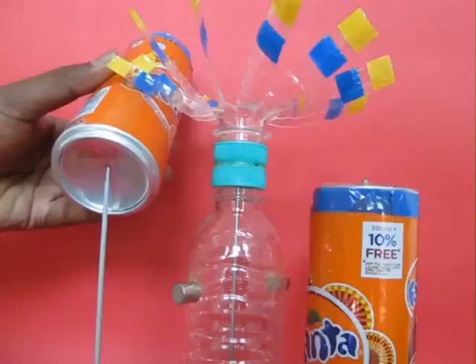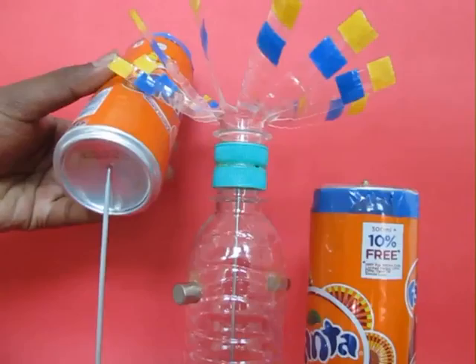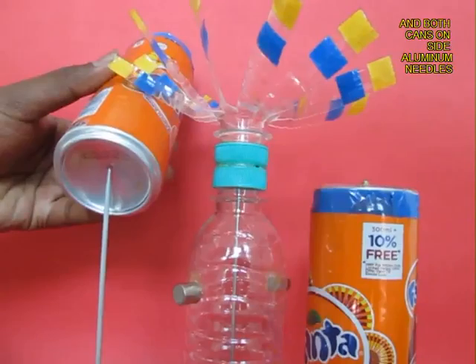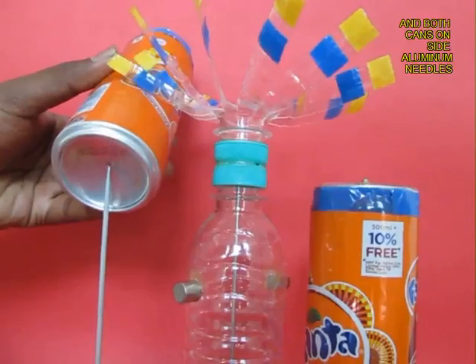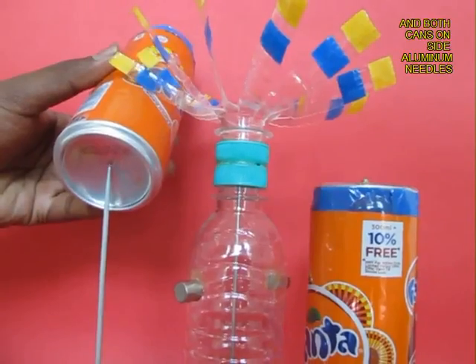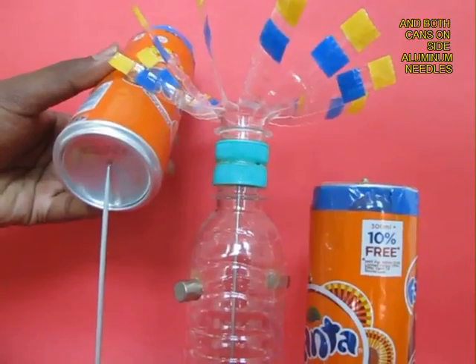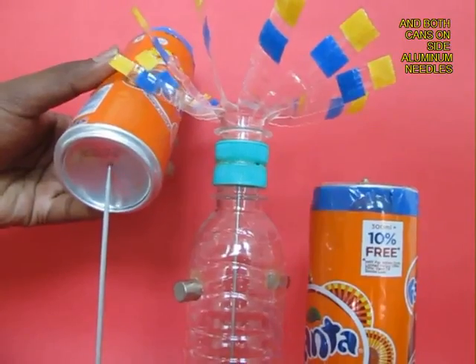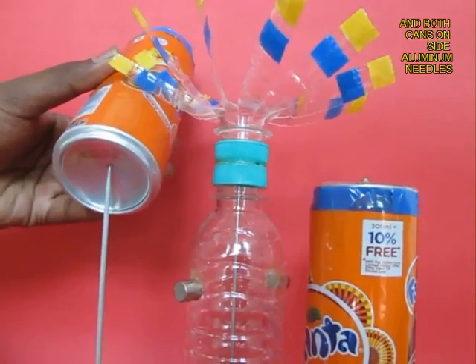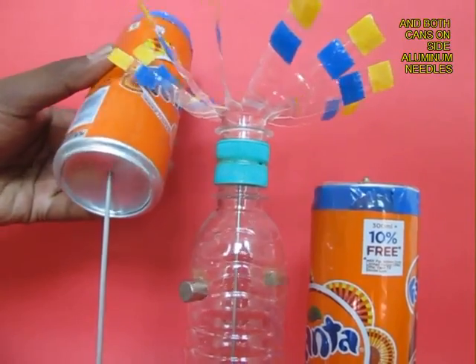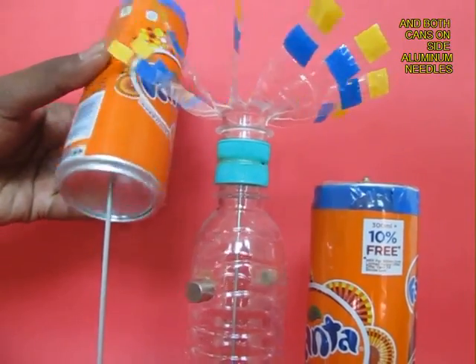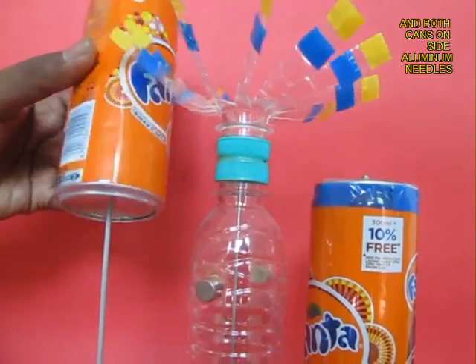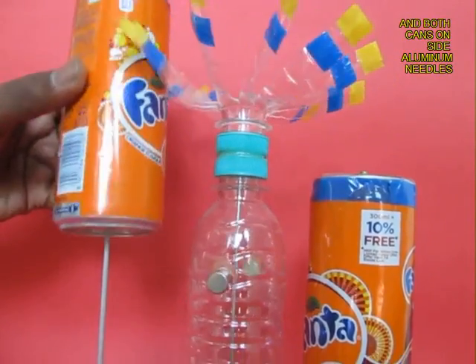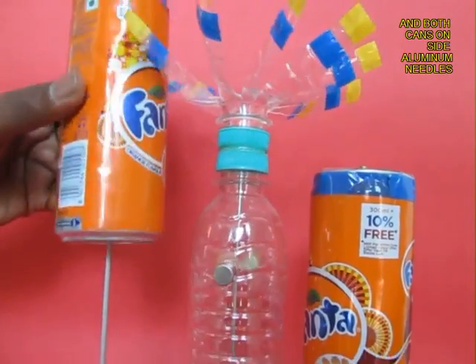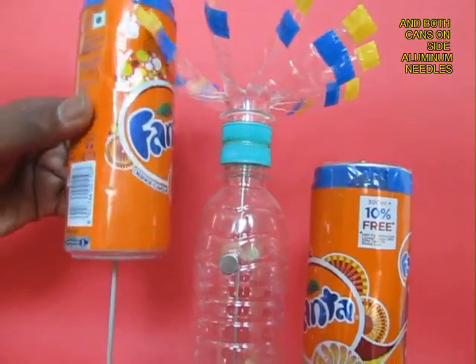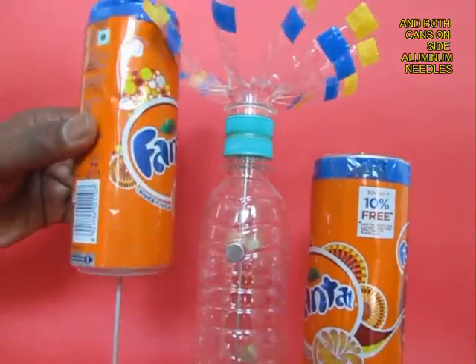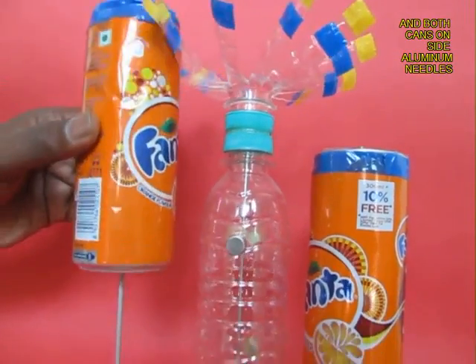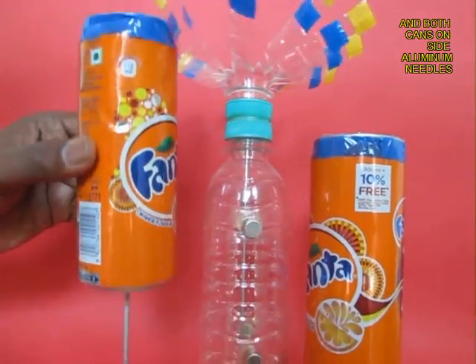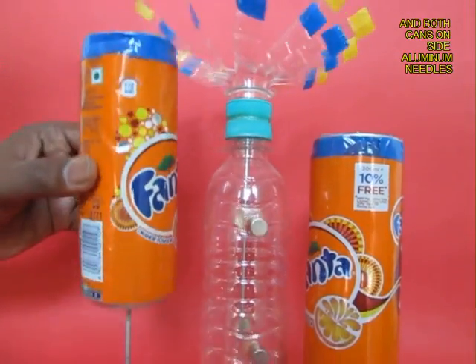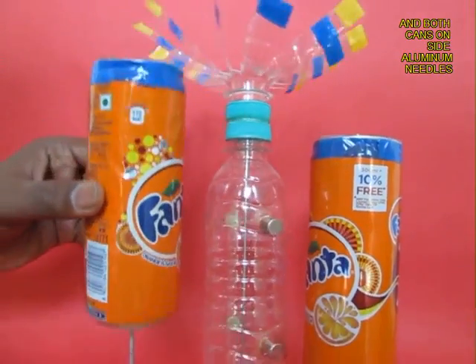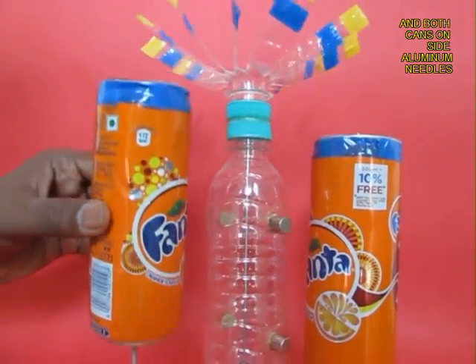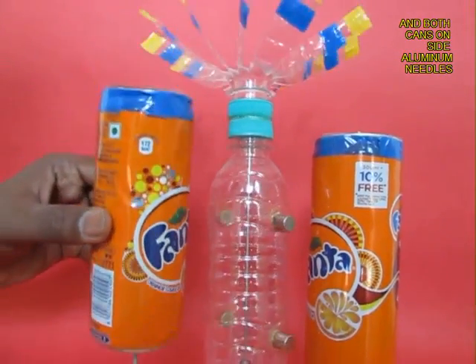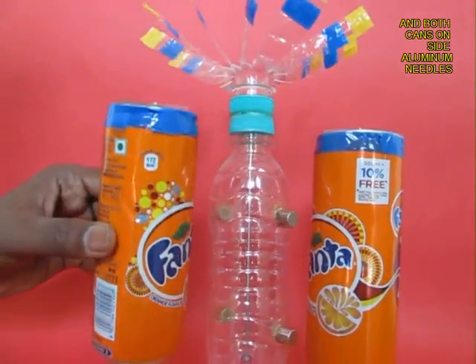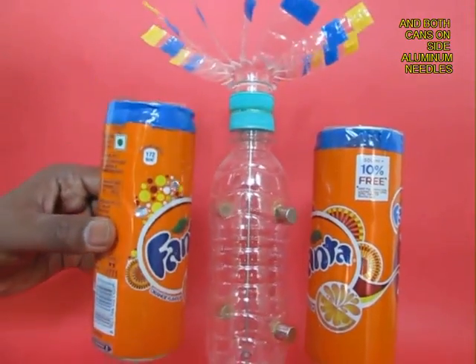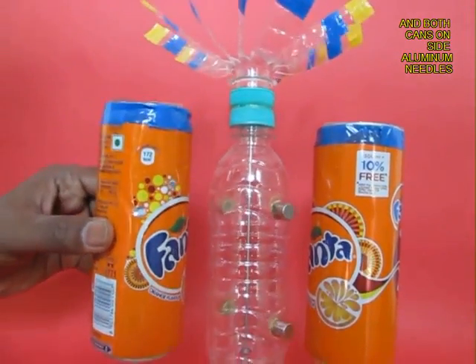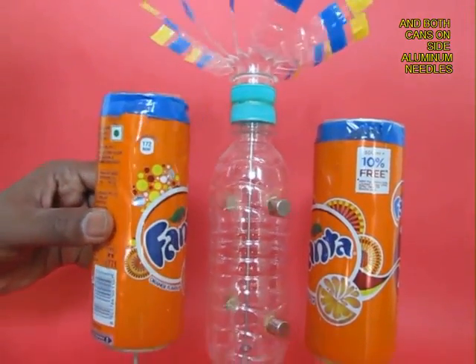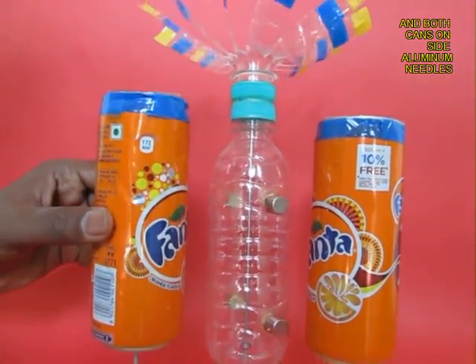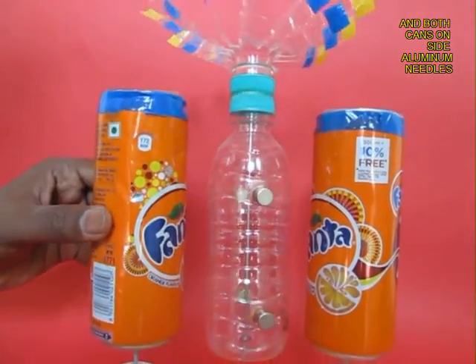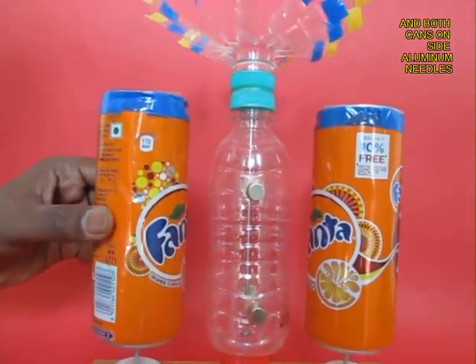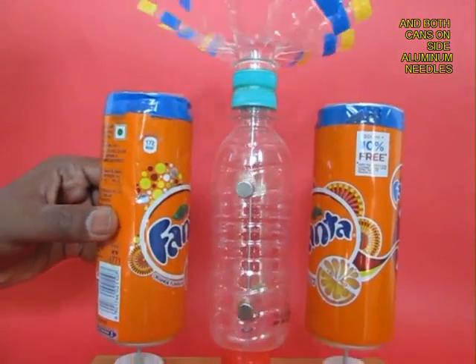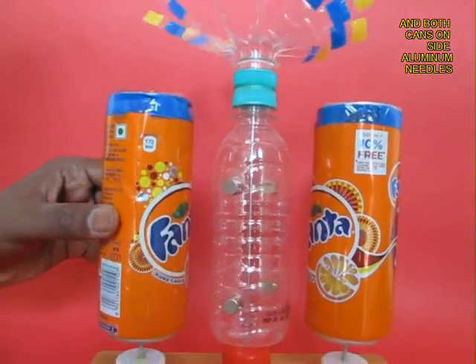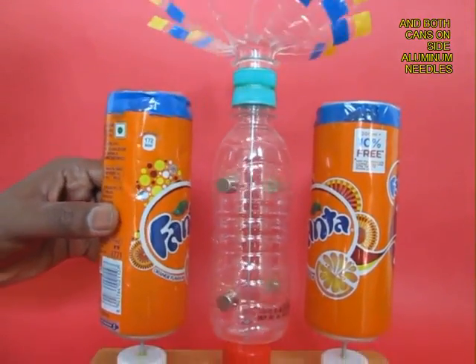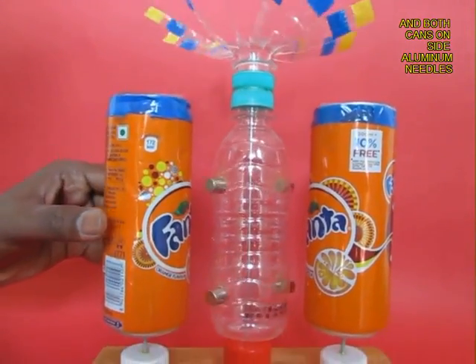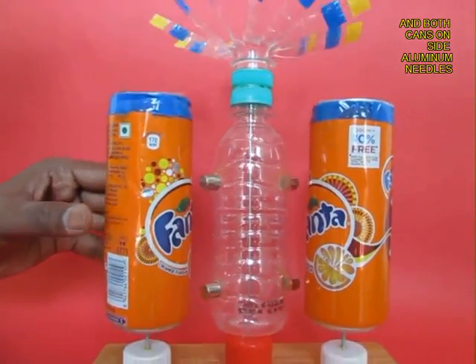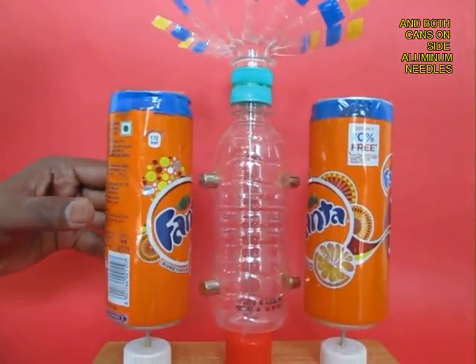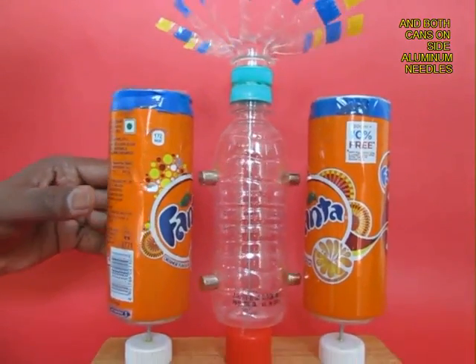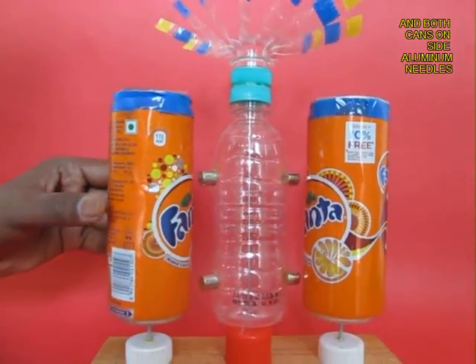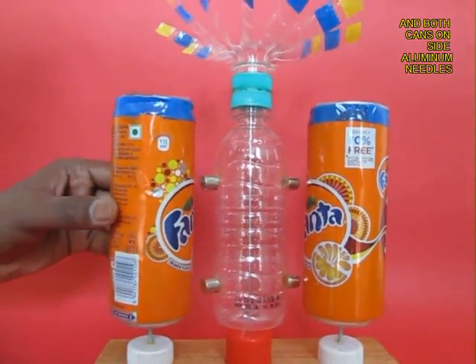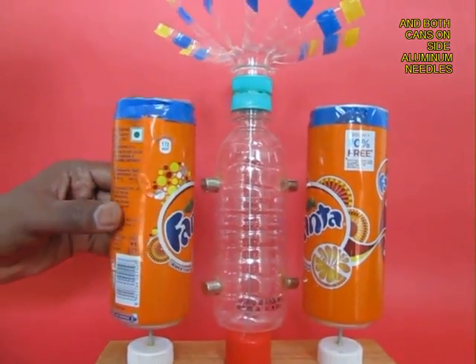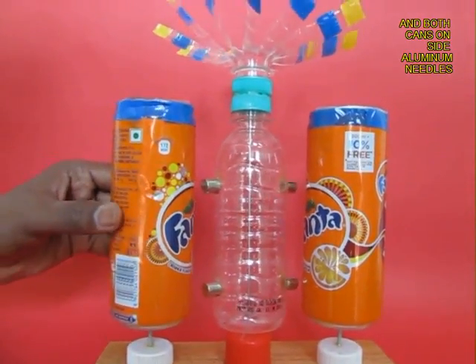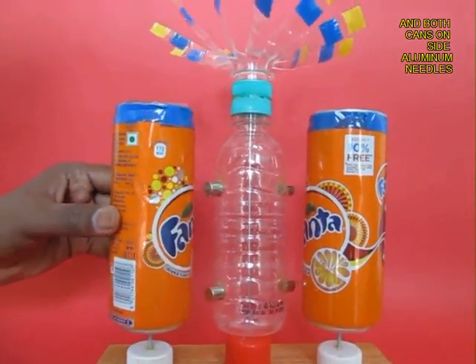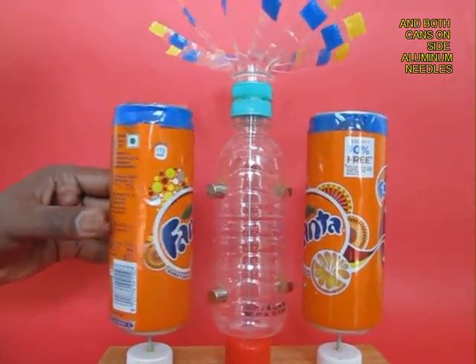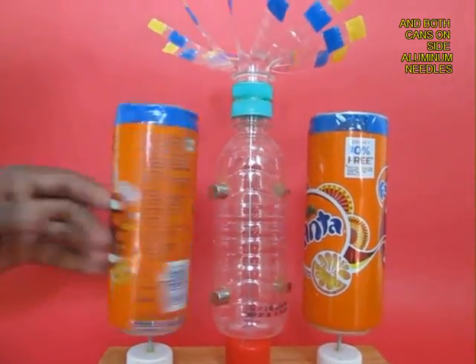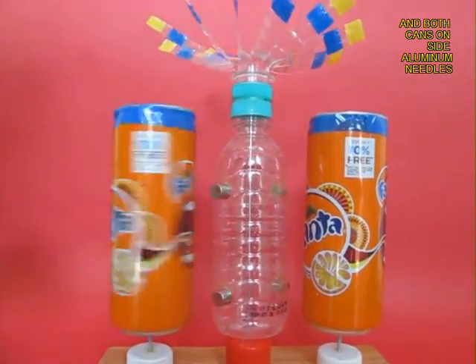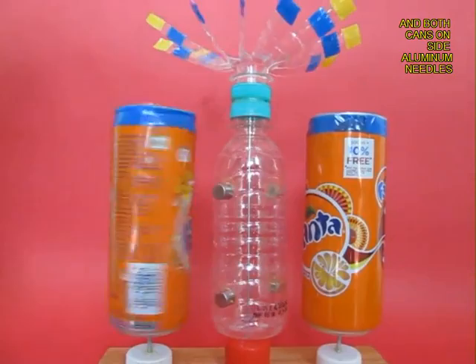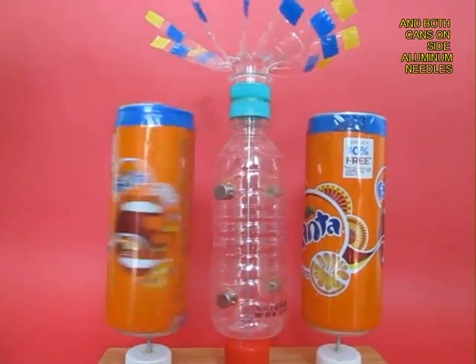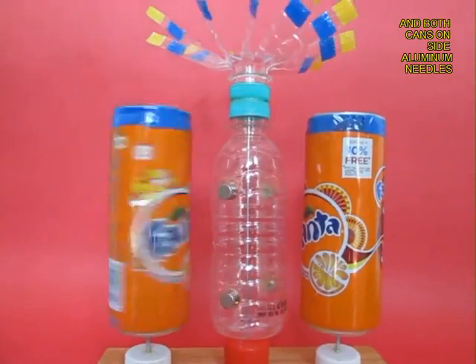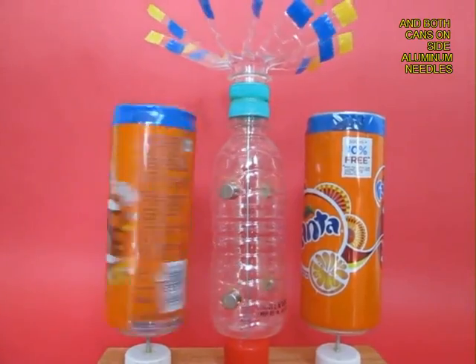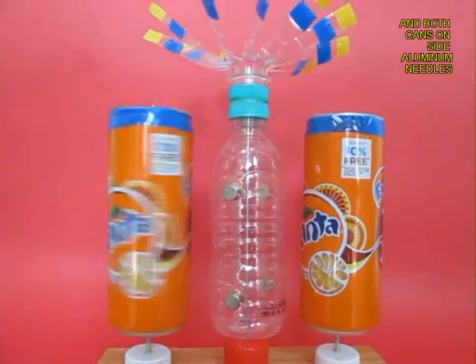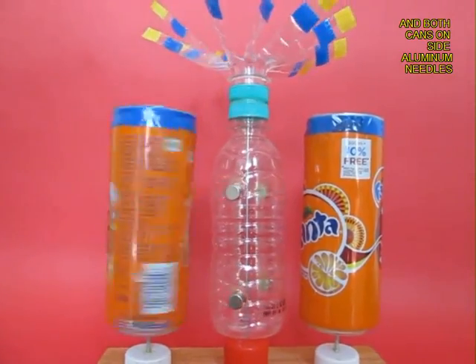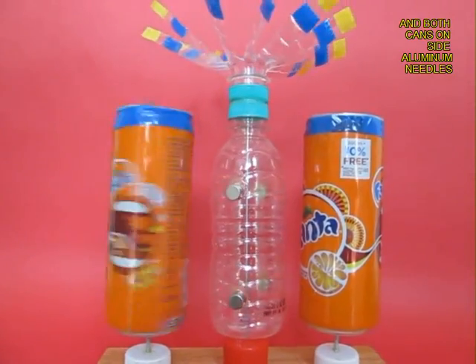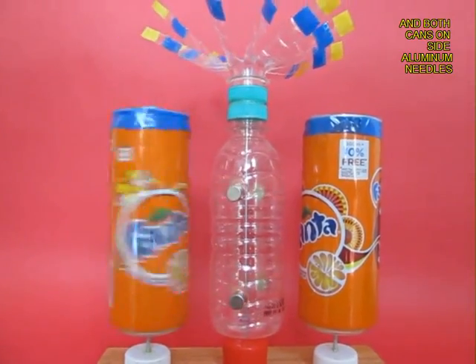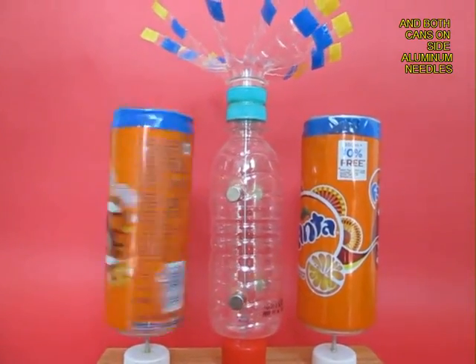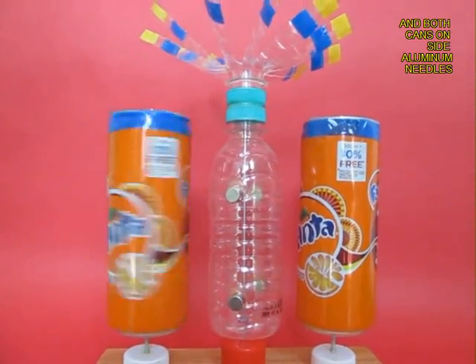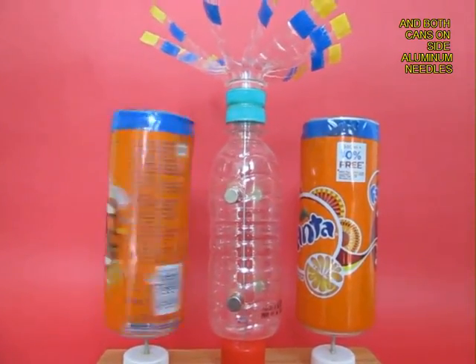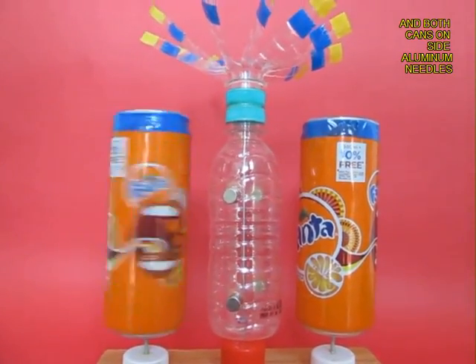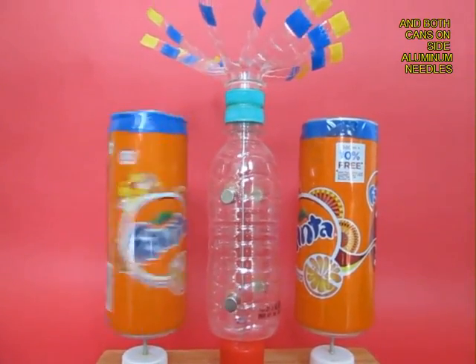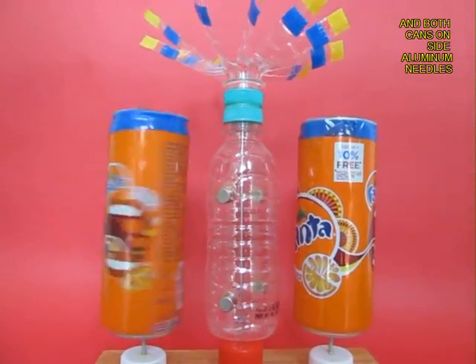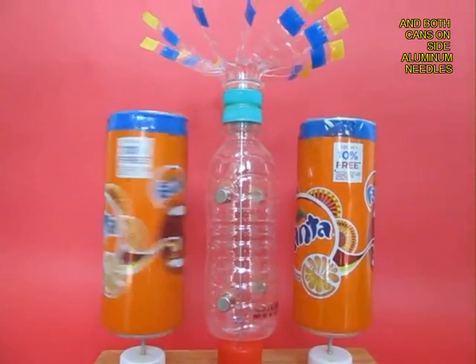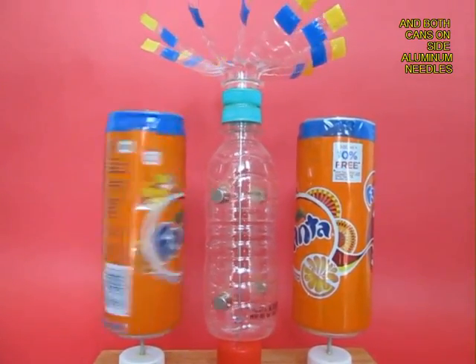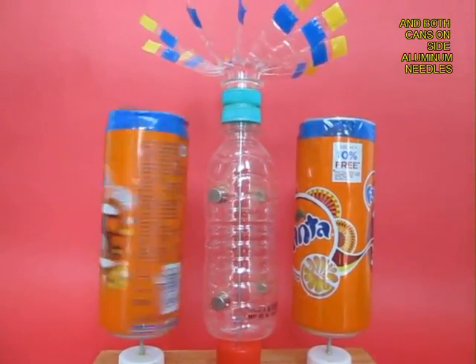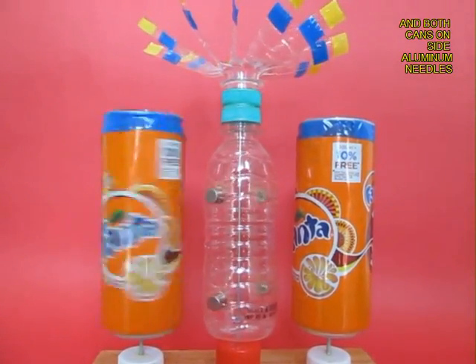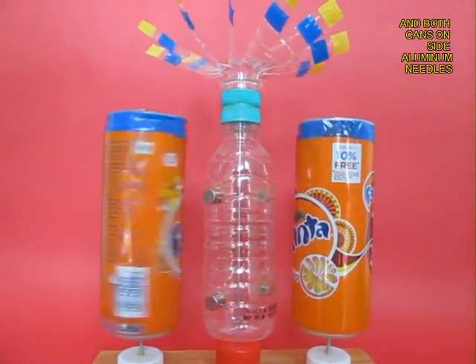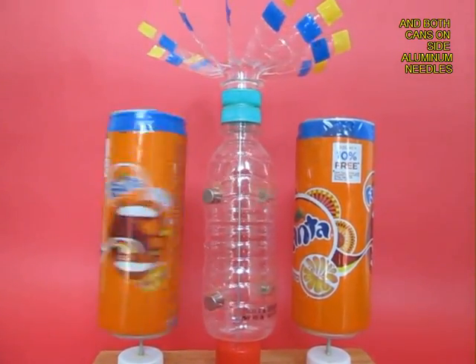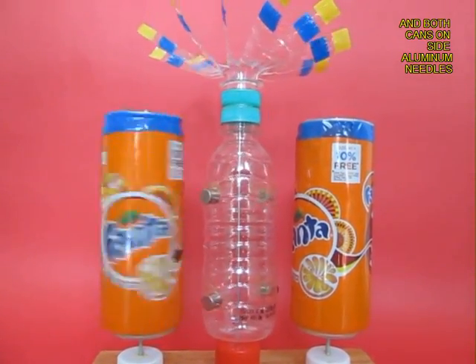It should move freely. On the two side knitting needles put the aluminum cans, and they also must move freely.